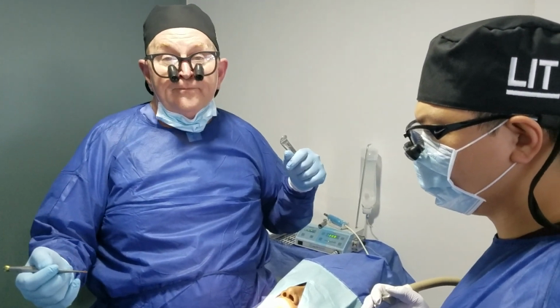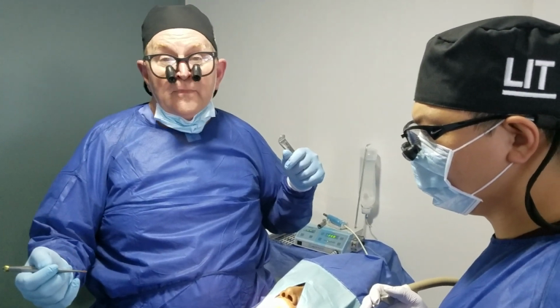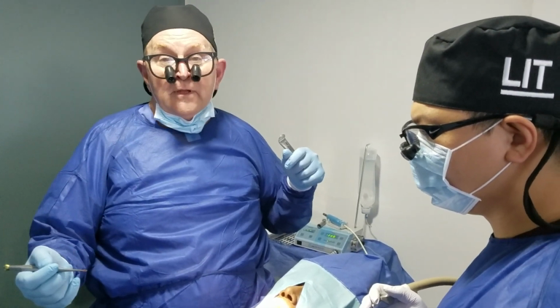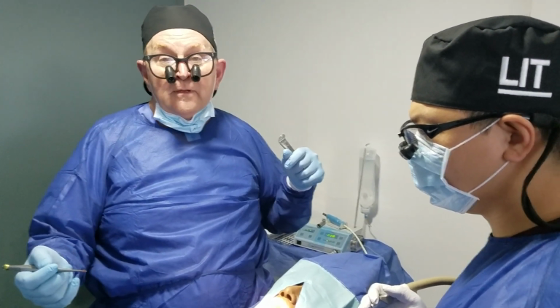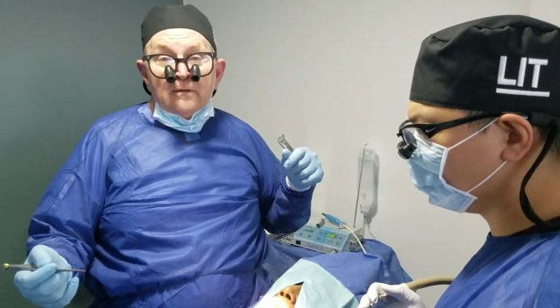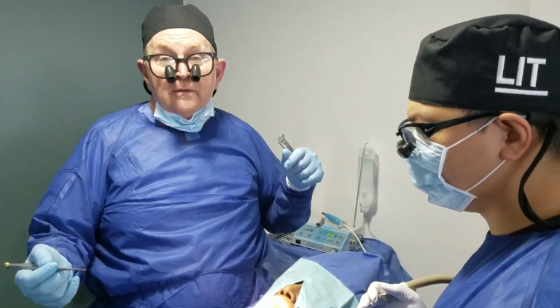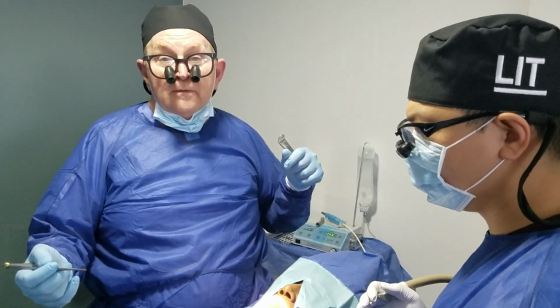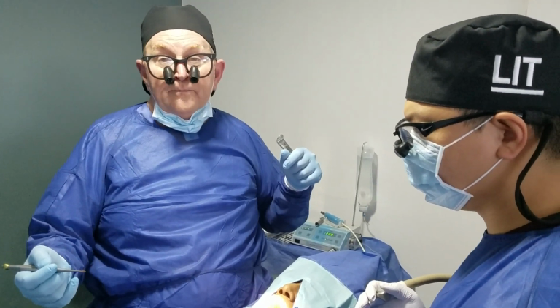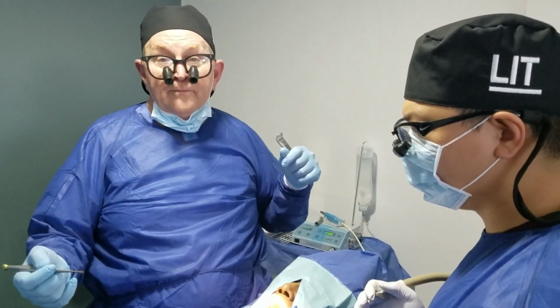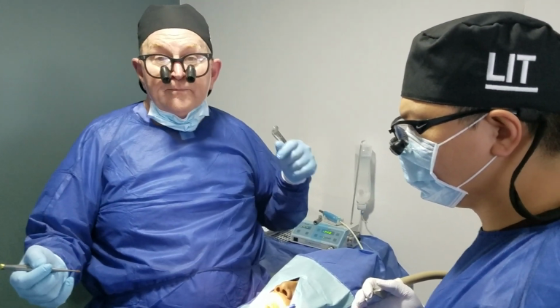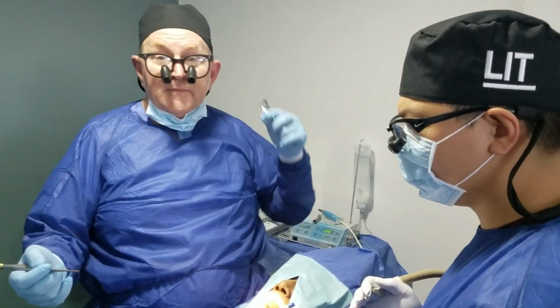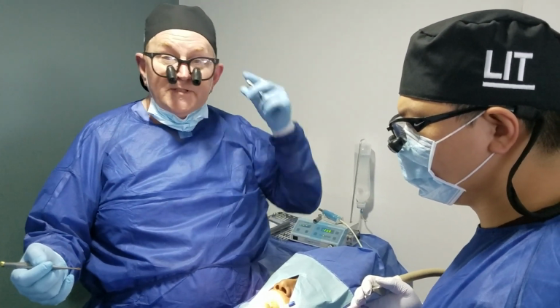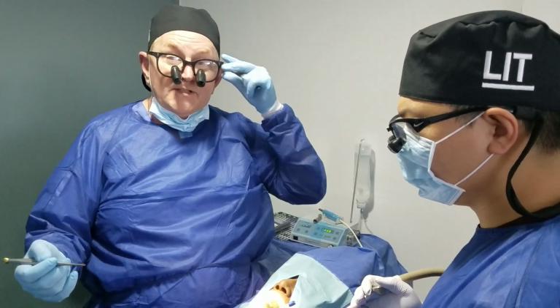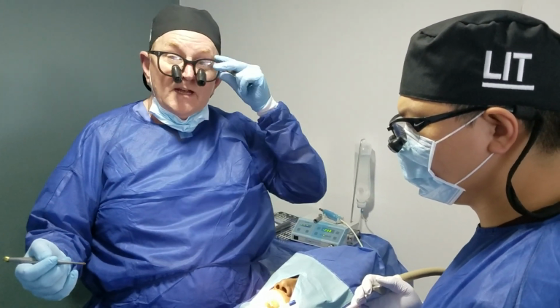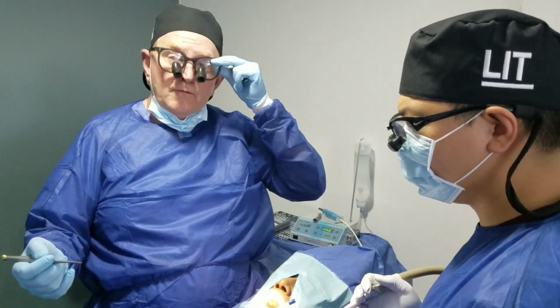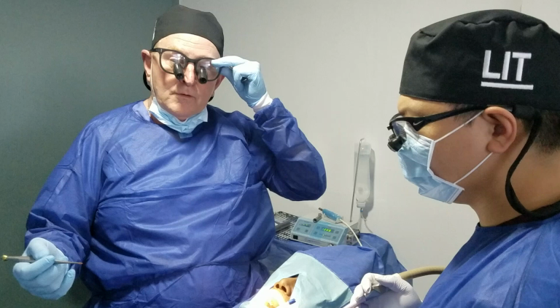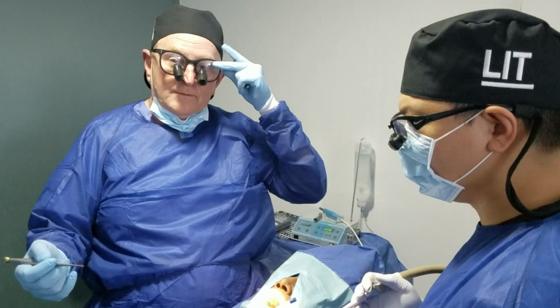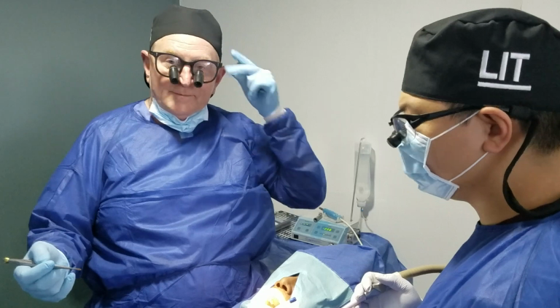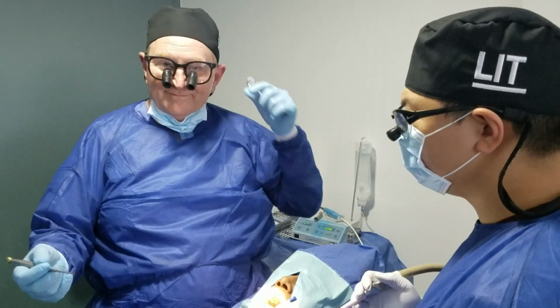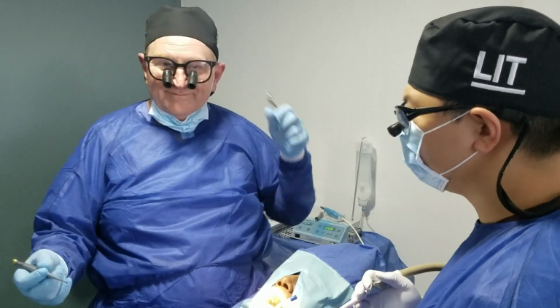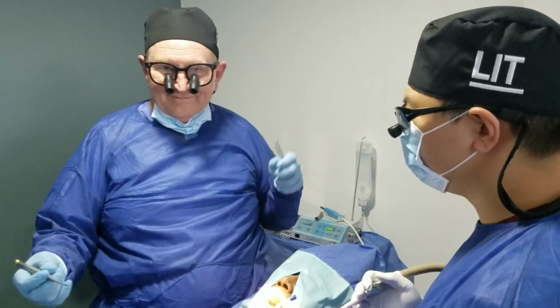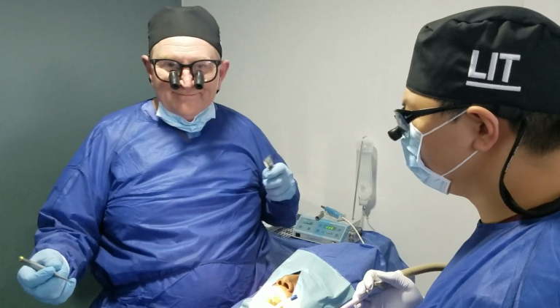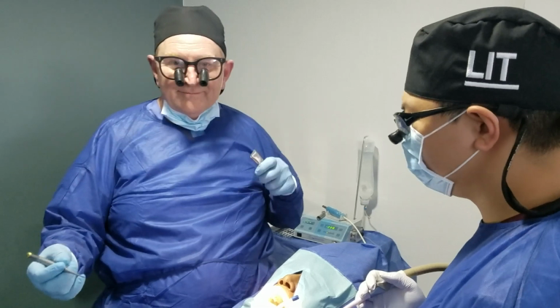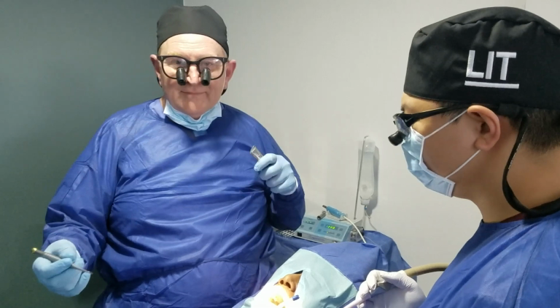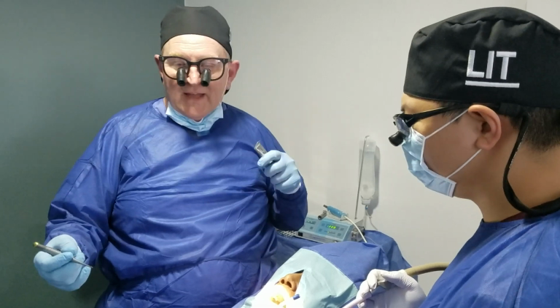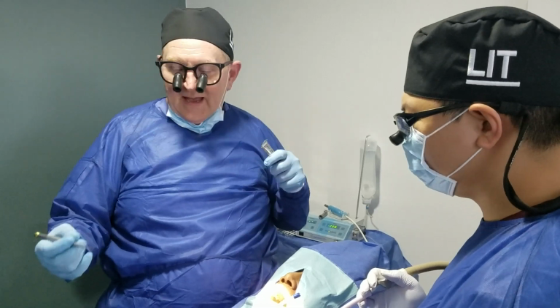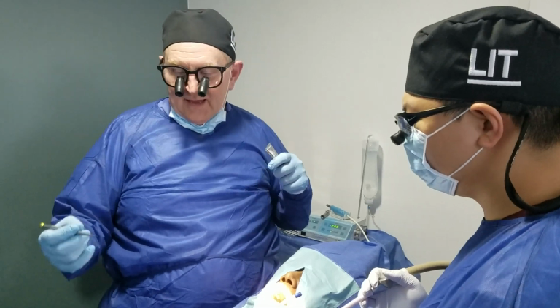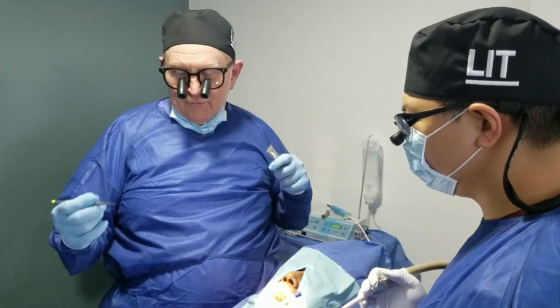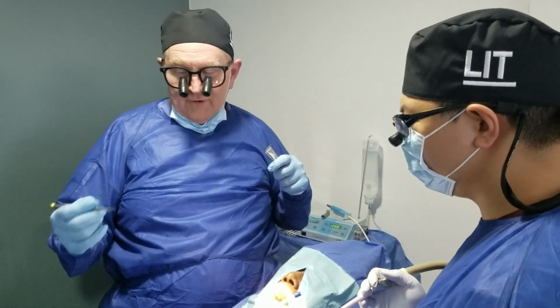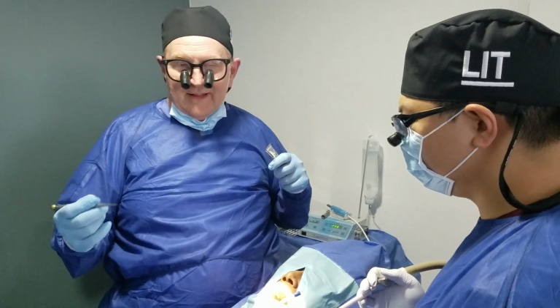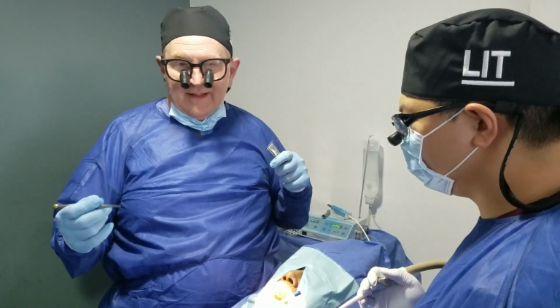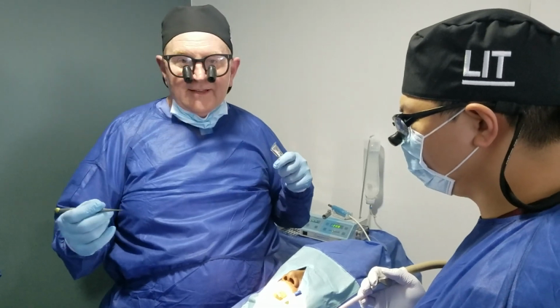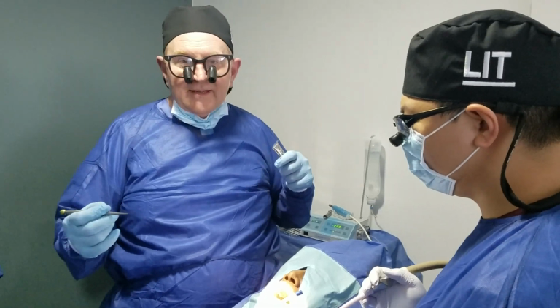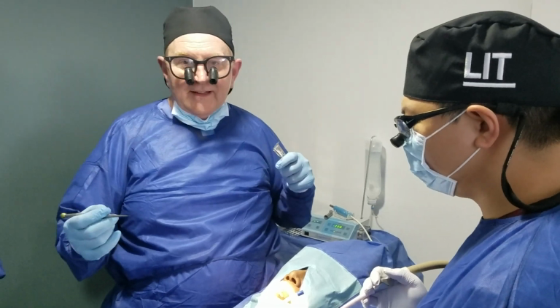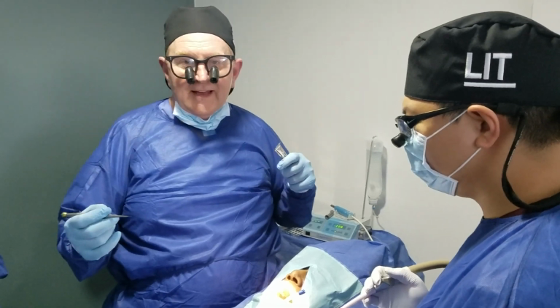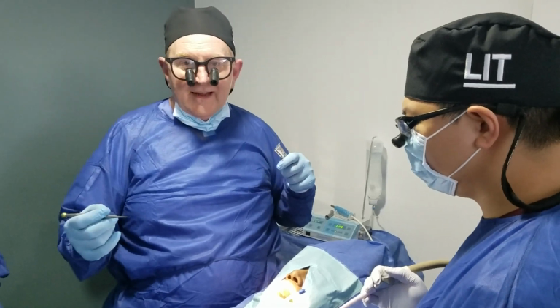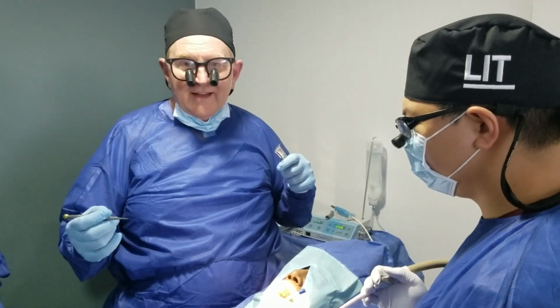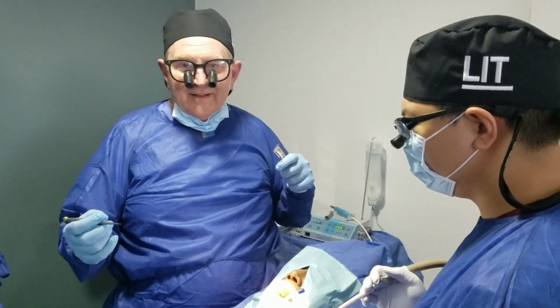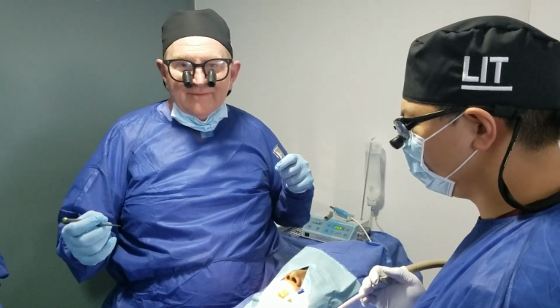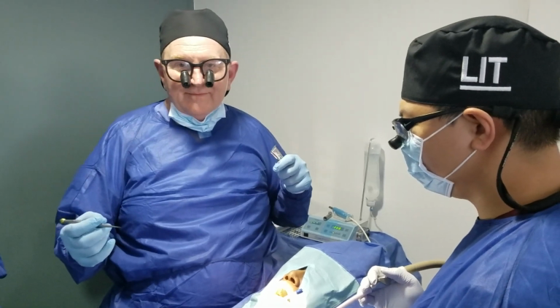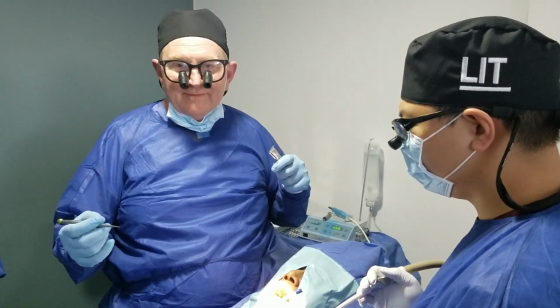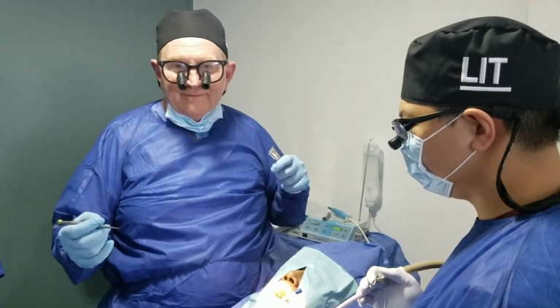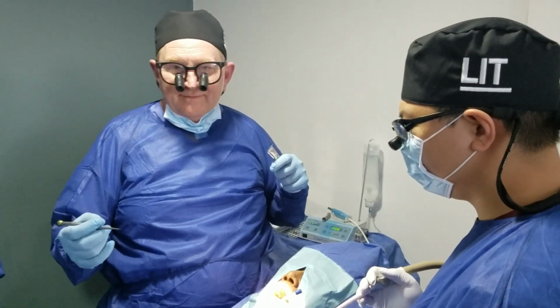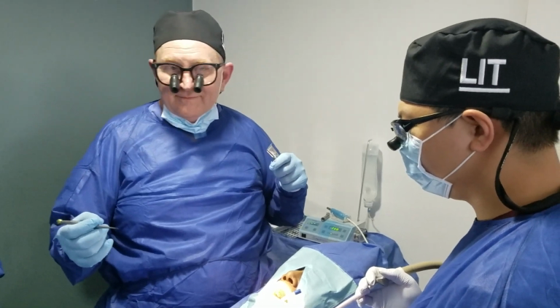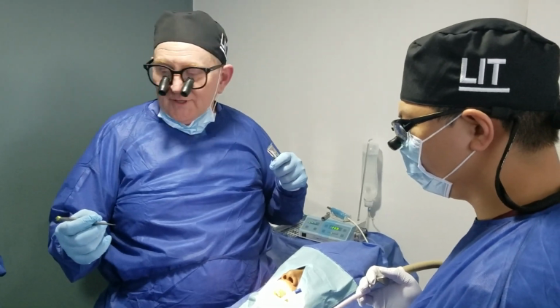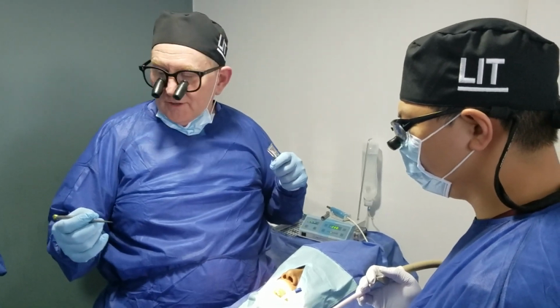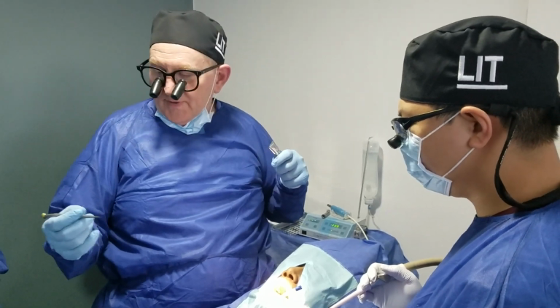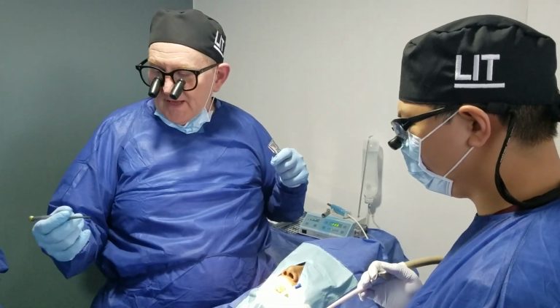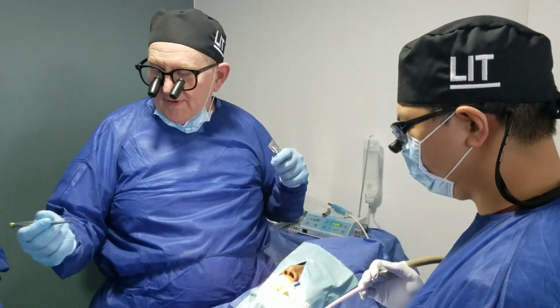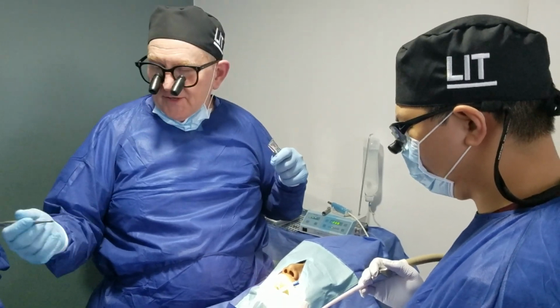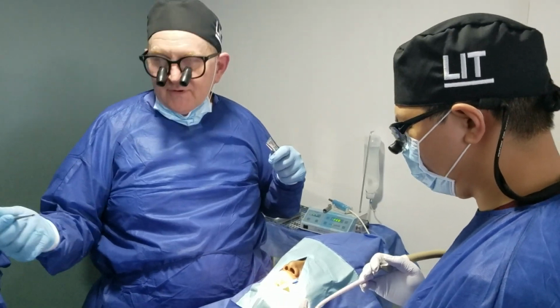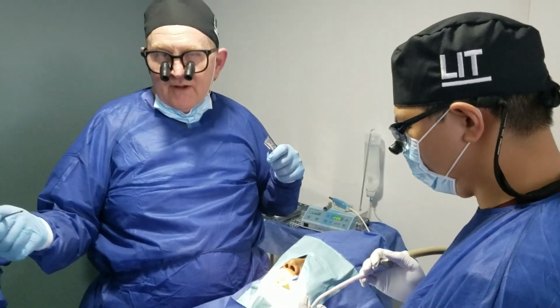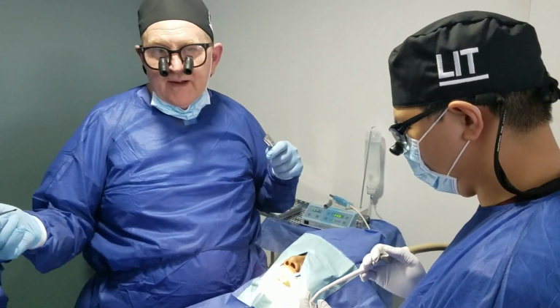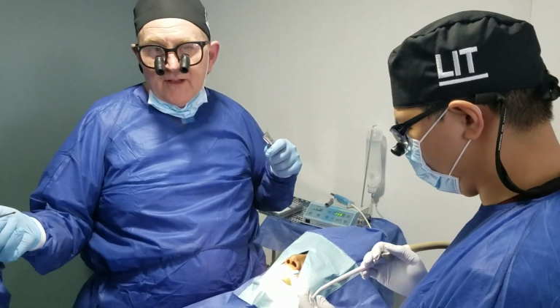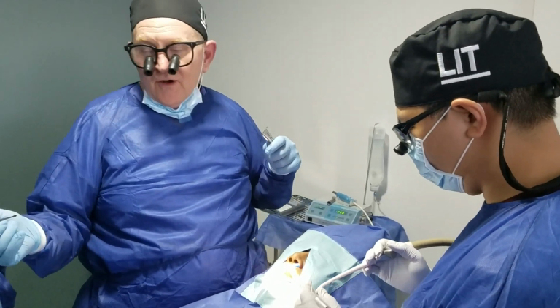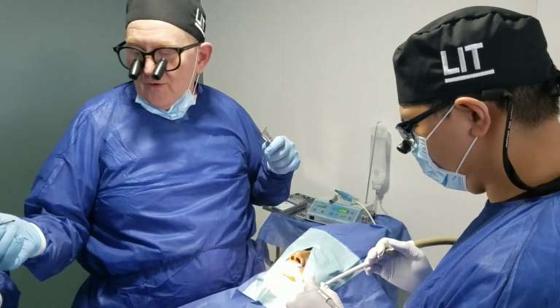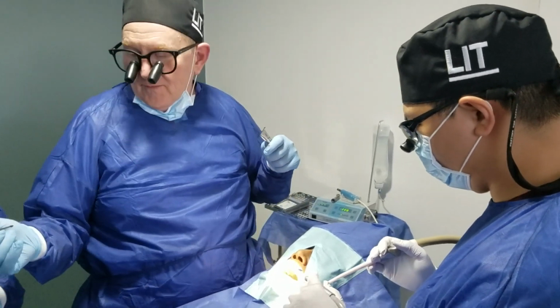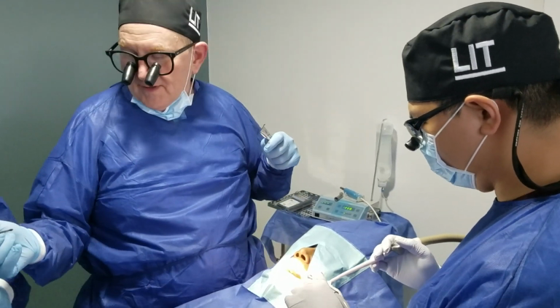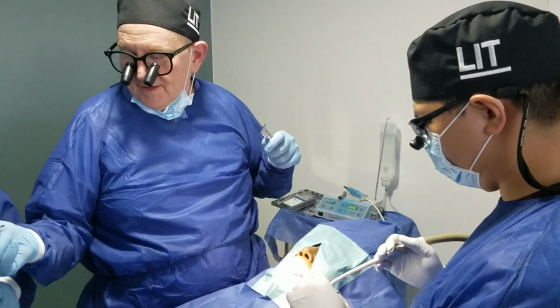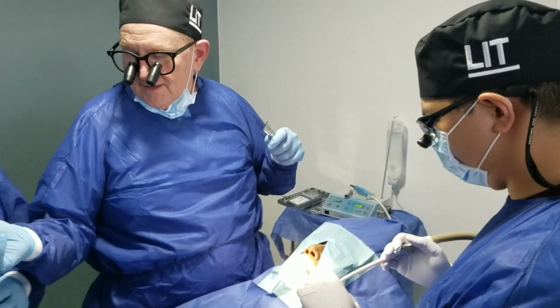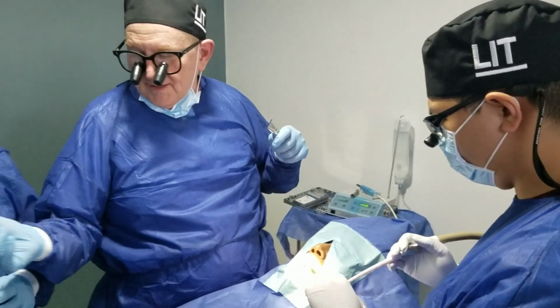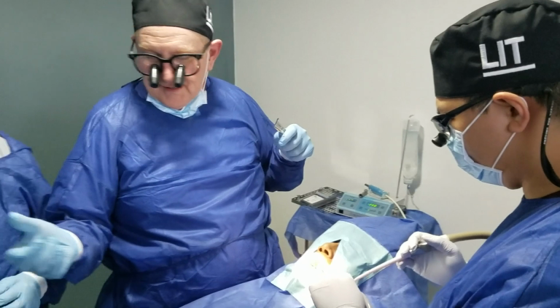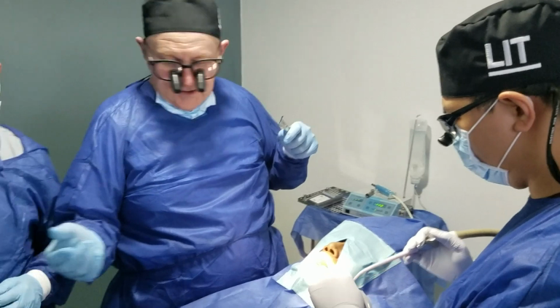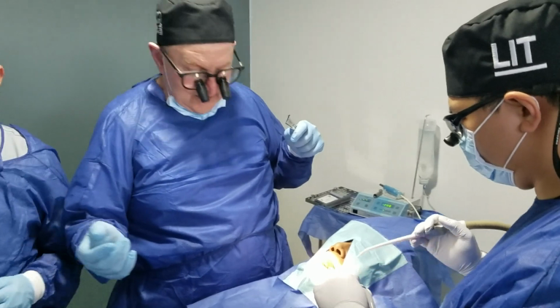Amazing, excellent — you liked it? I really liked it a lot. Awesome, thank you sir. You'll be on my trail when I go home.